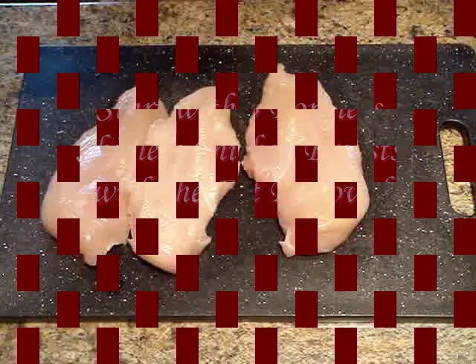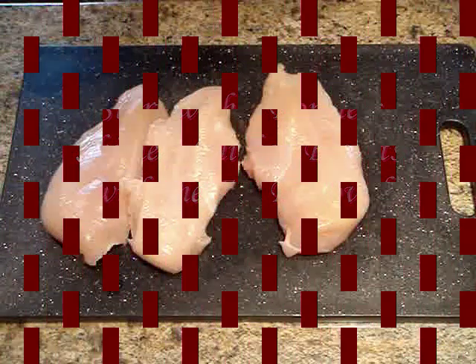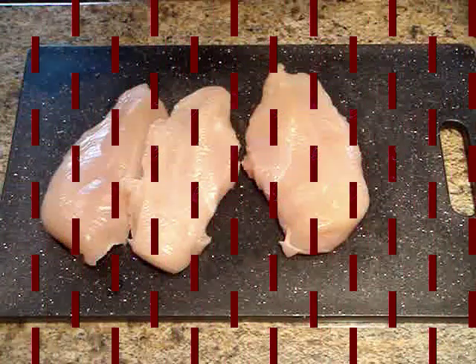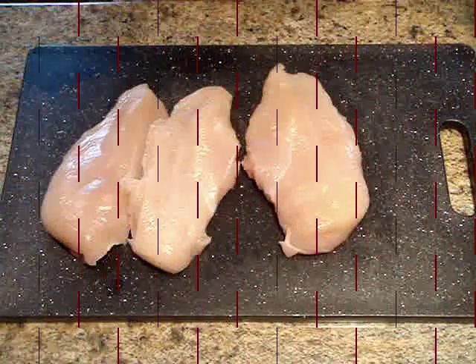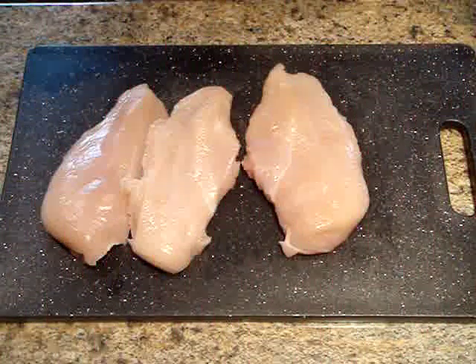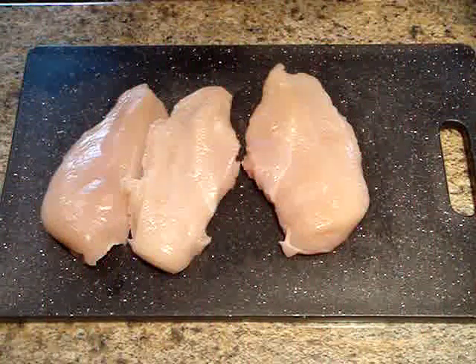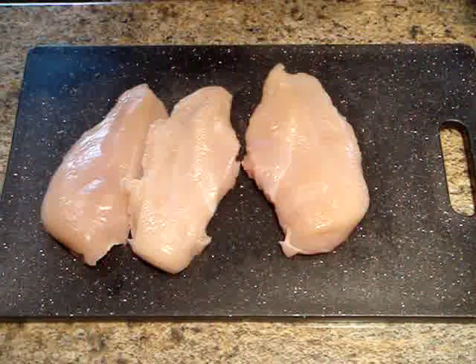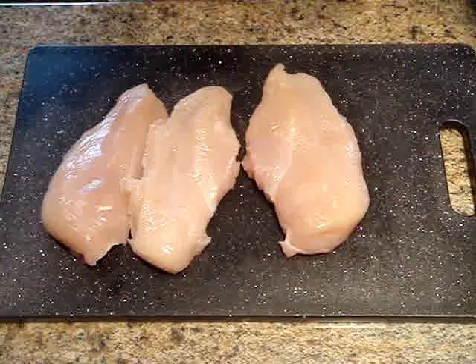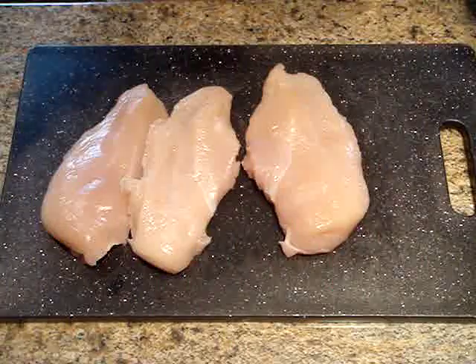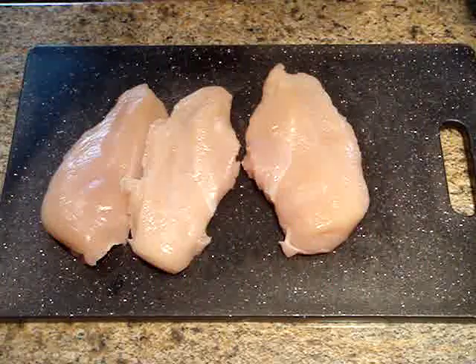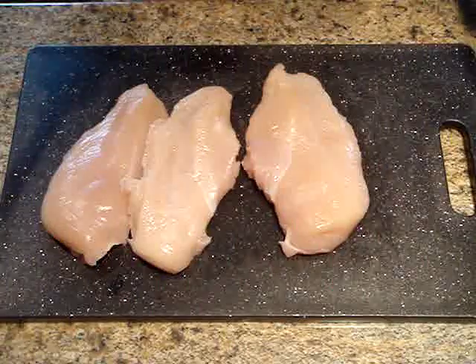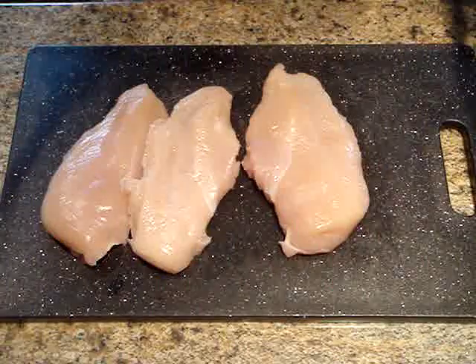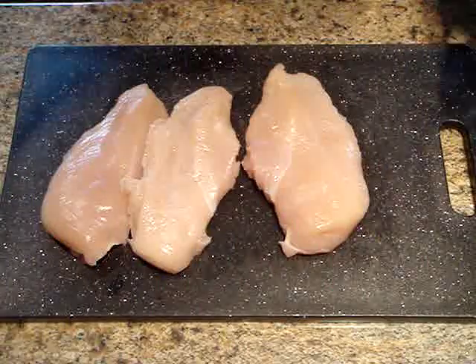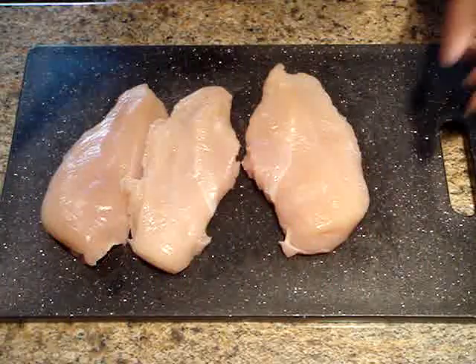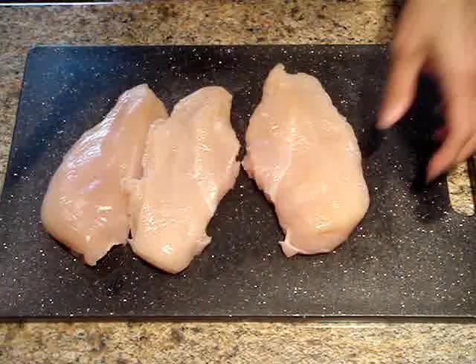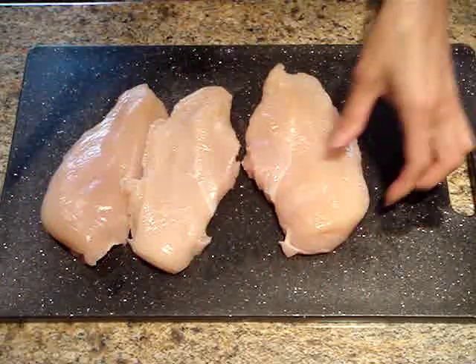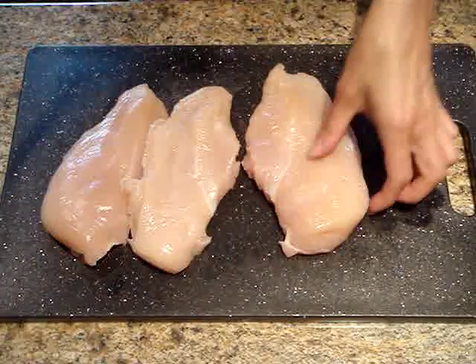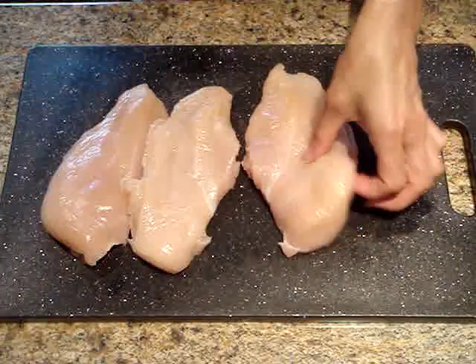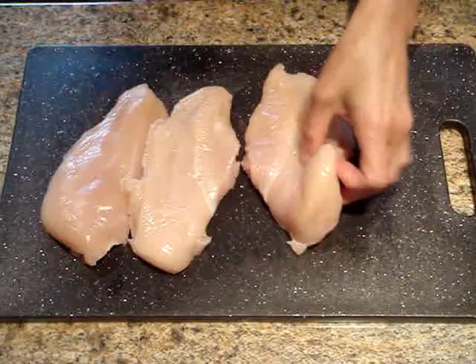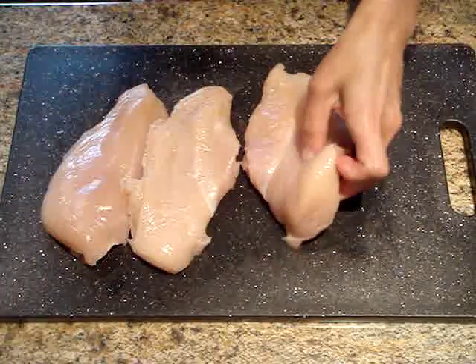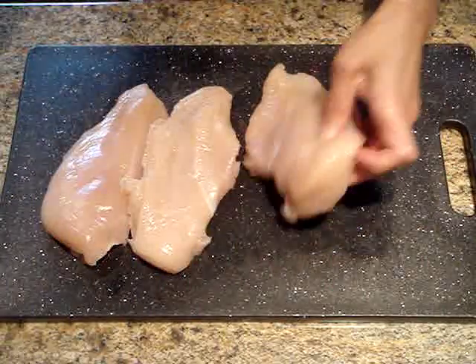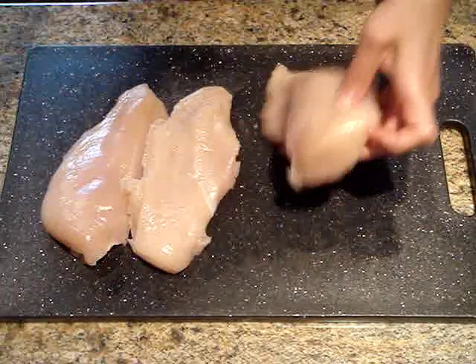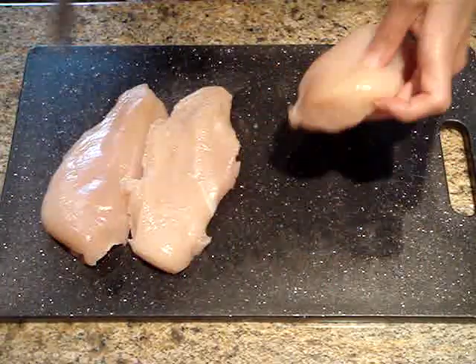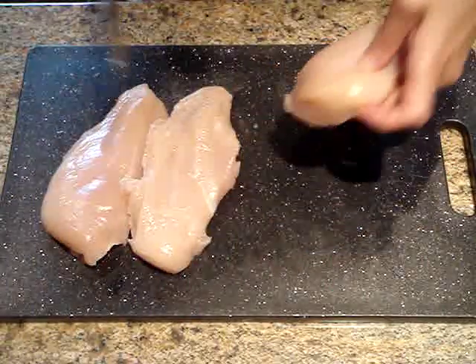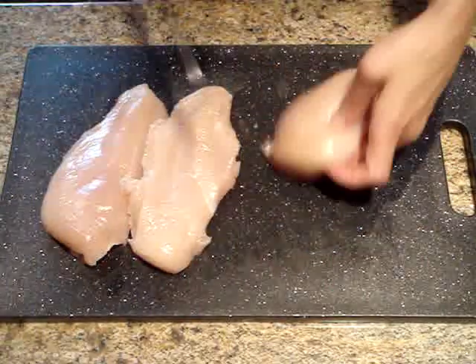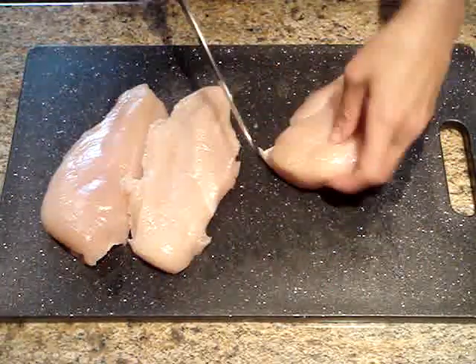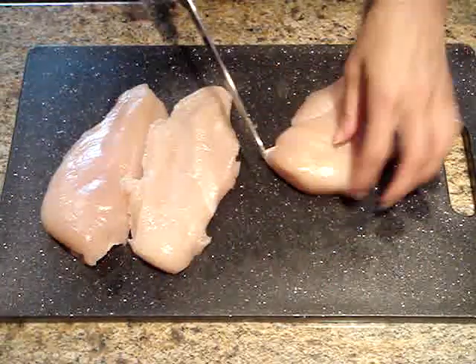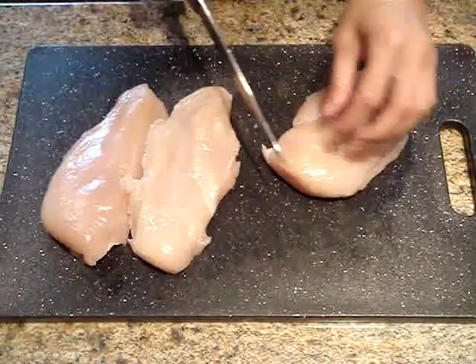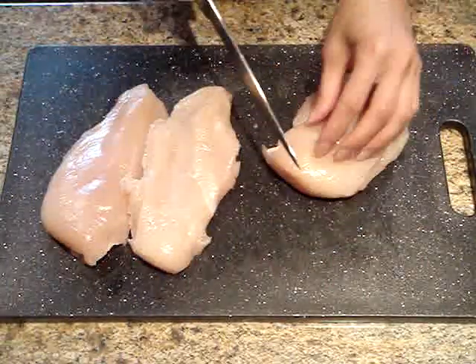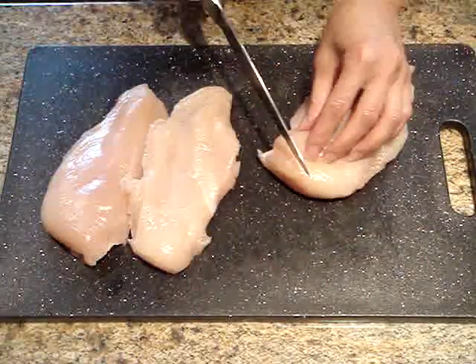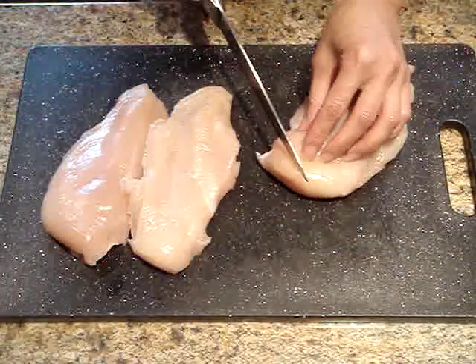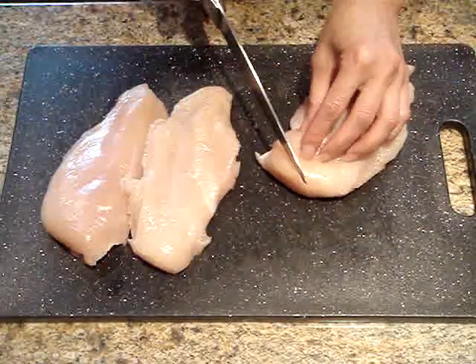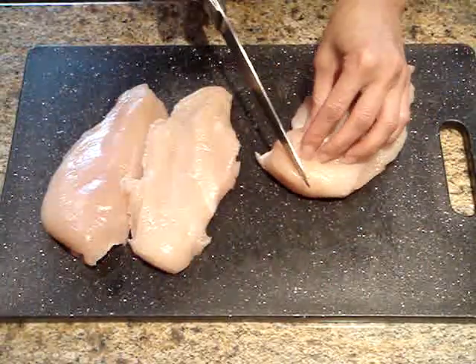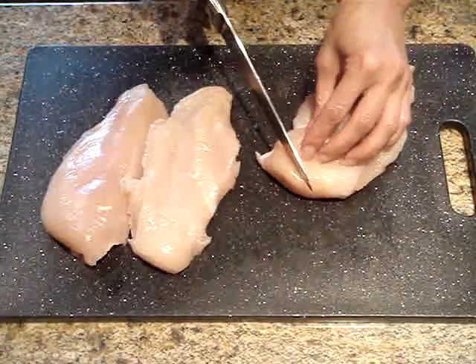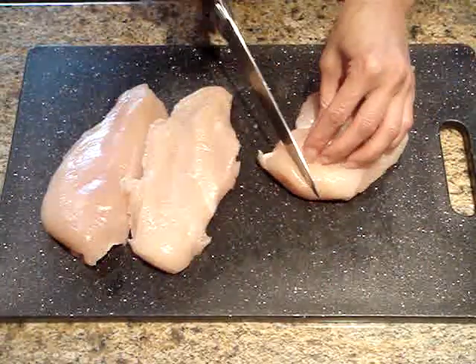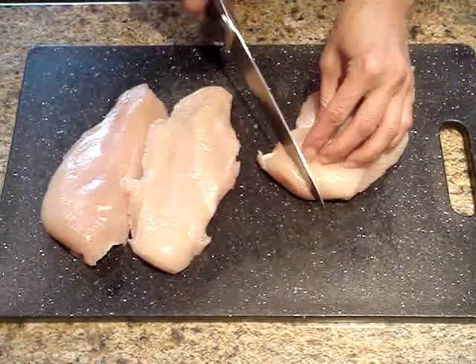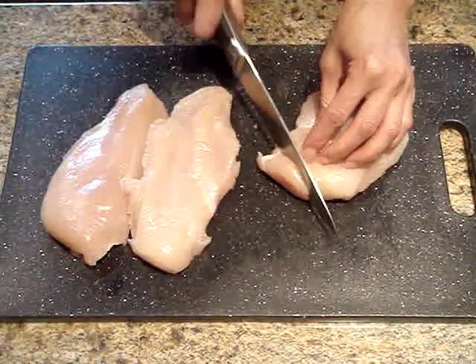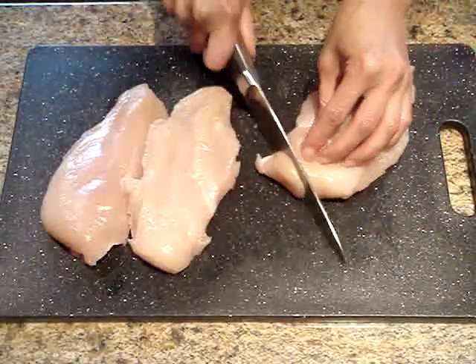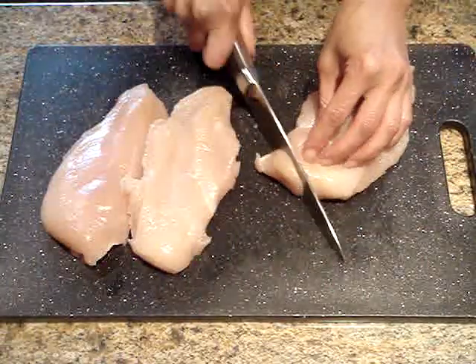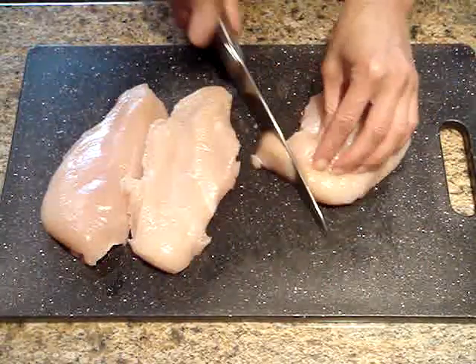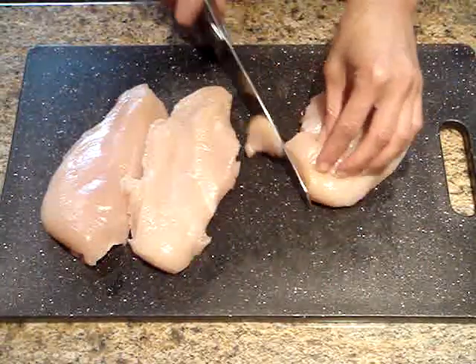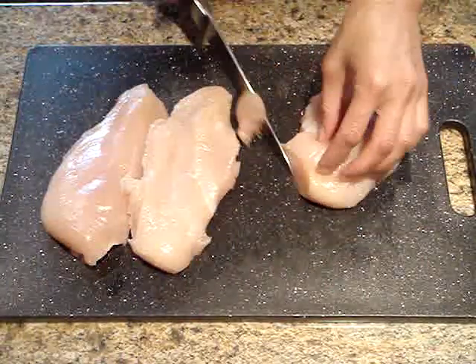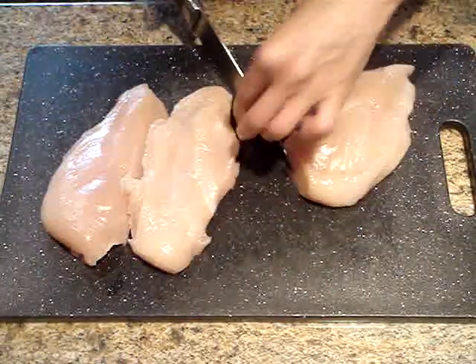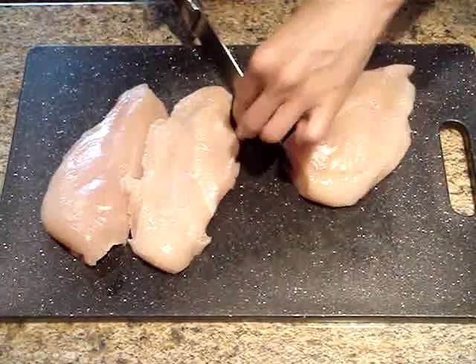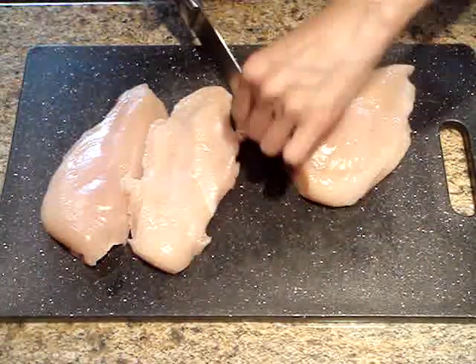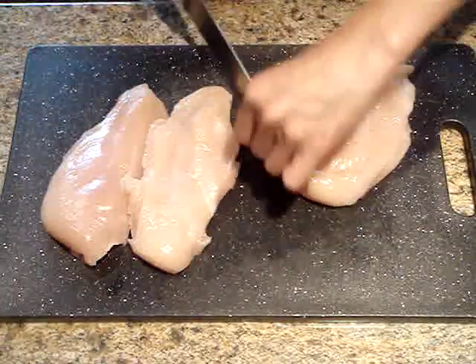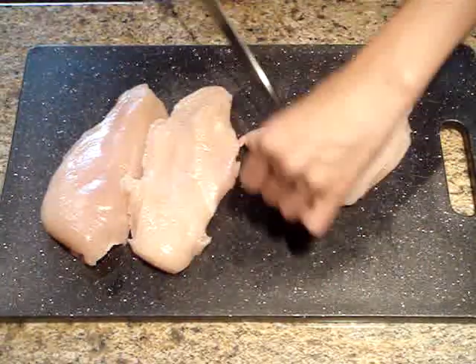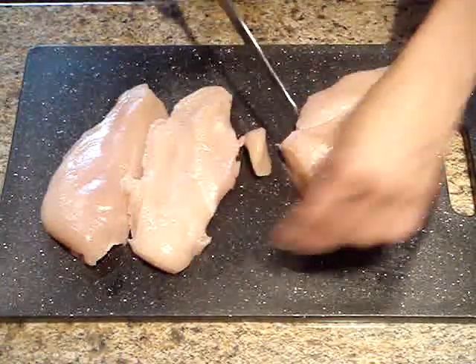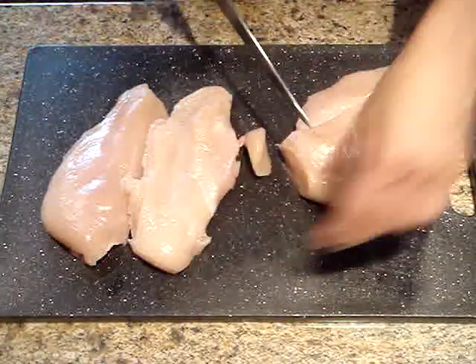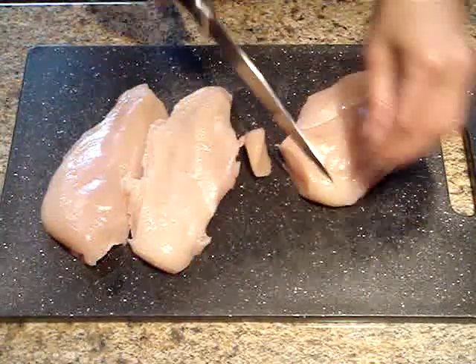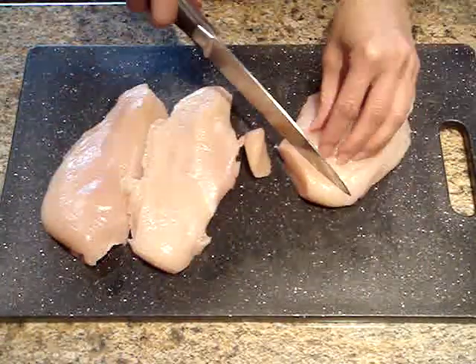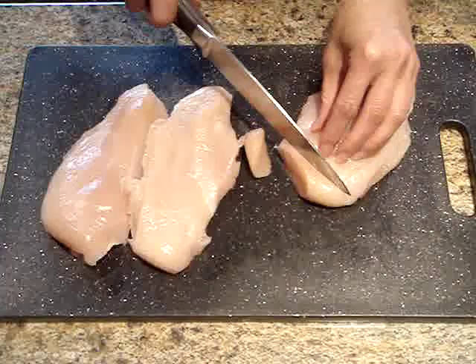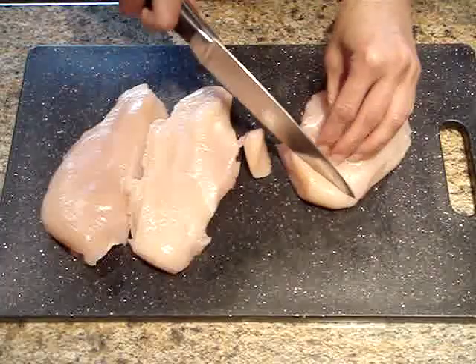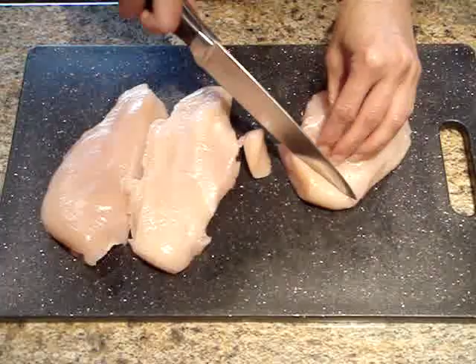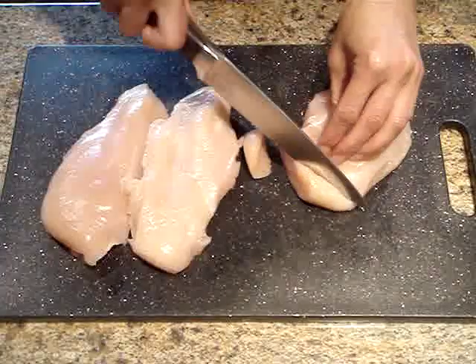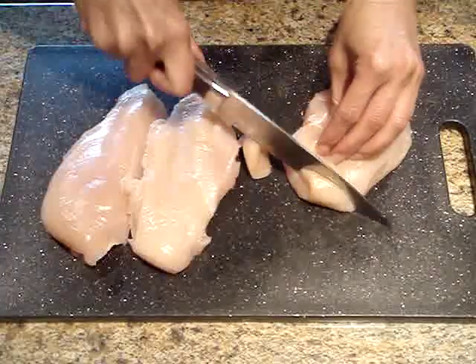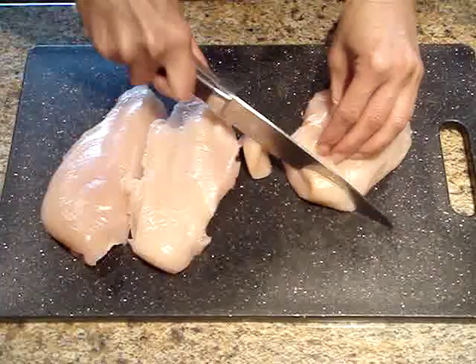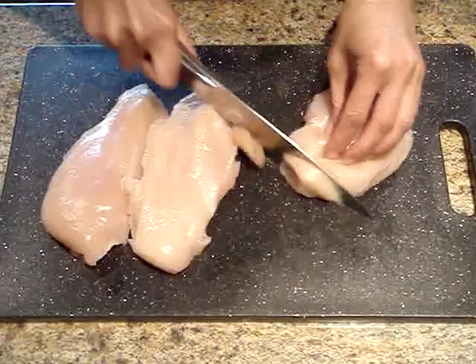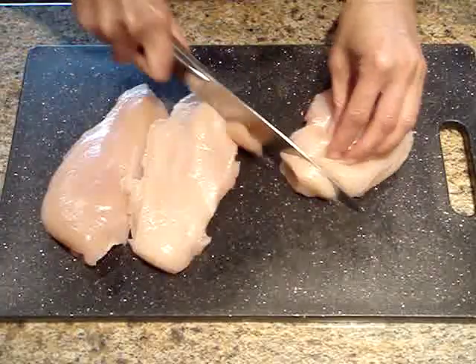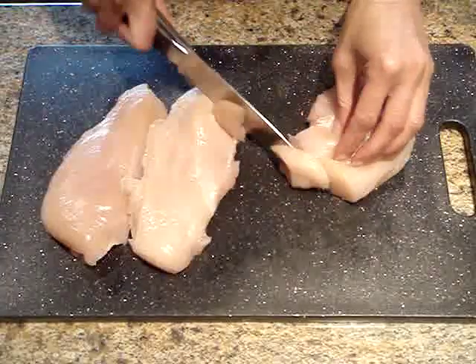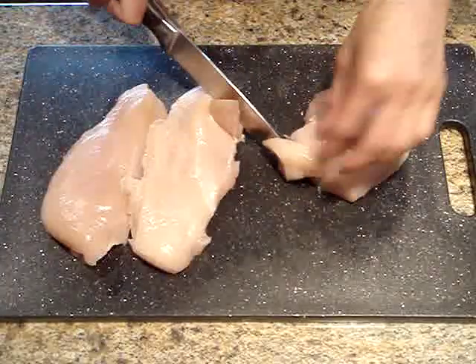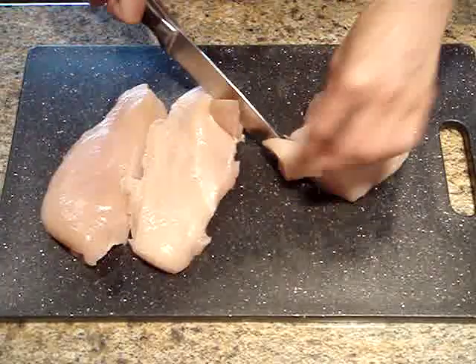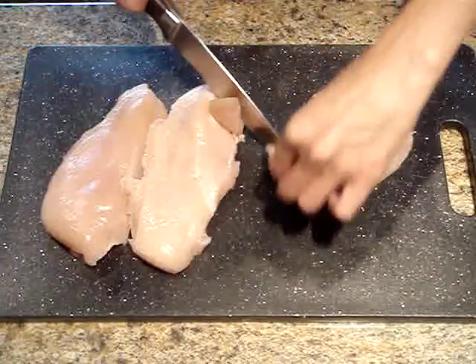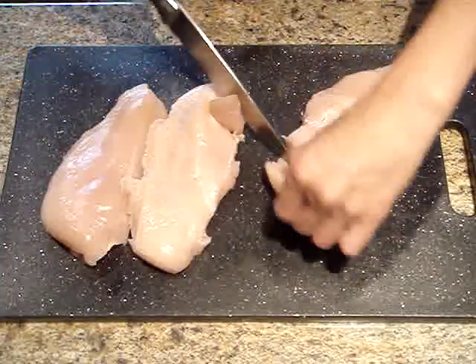After all of the fat is removed, we just want to cut the chicken into one inch pieces, just about this size.